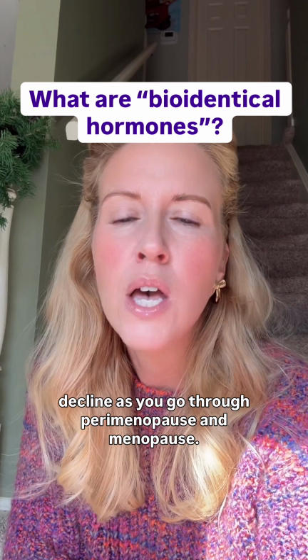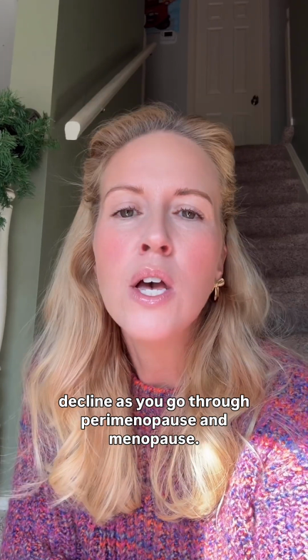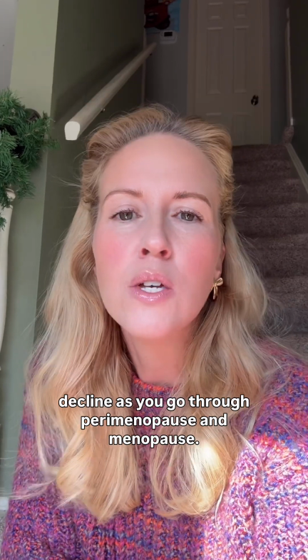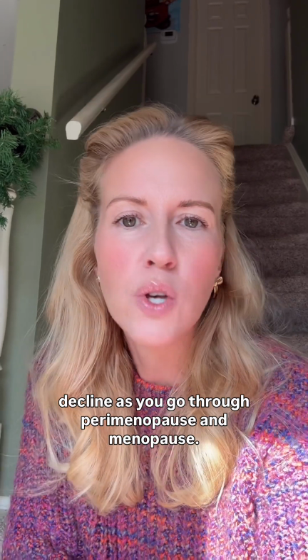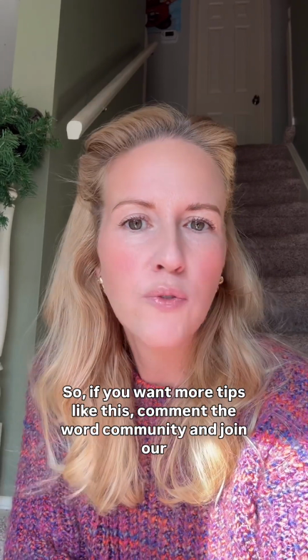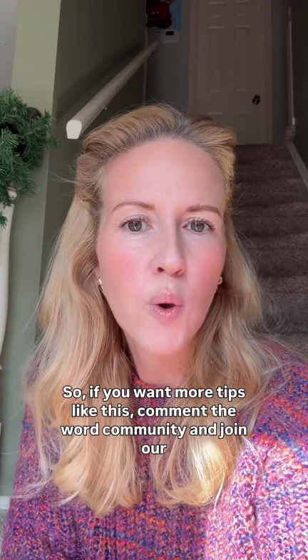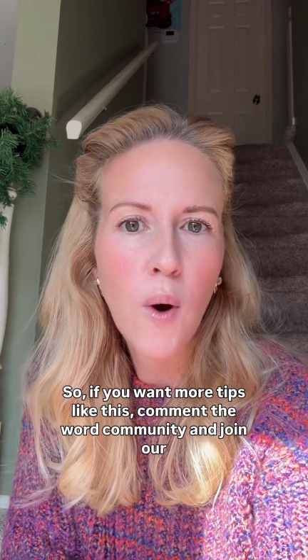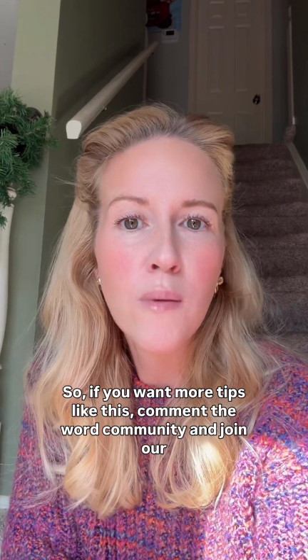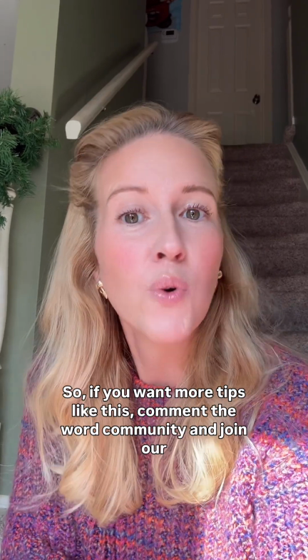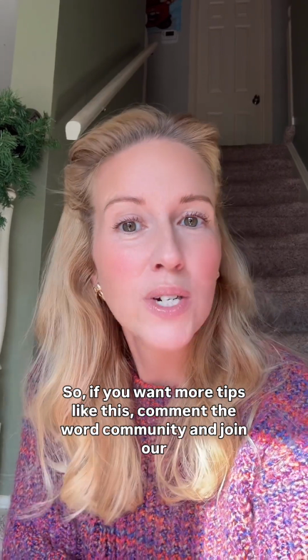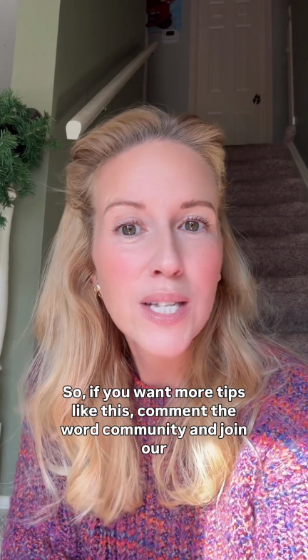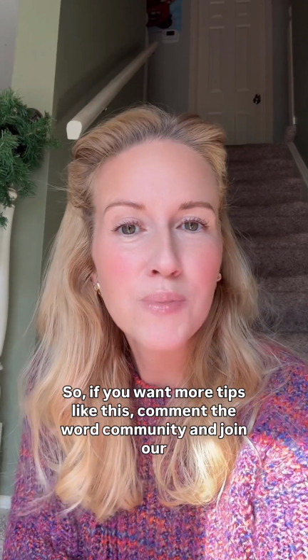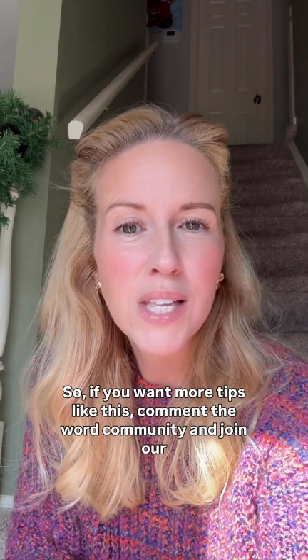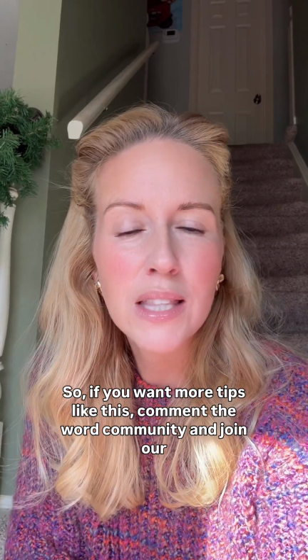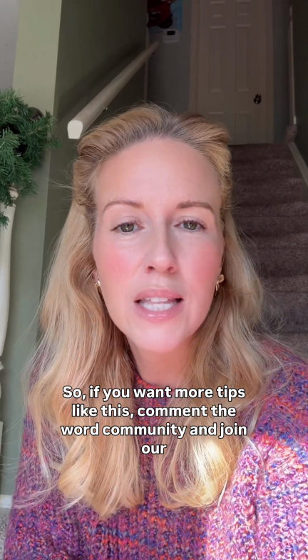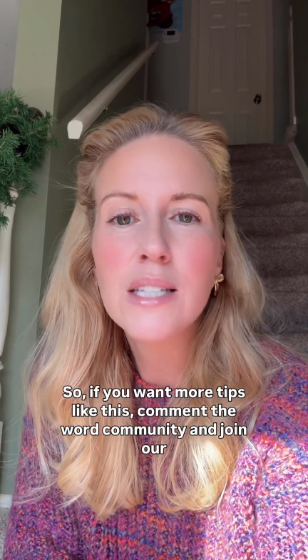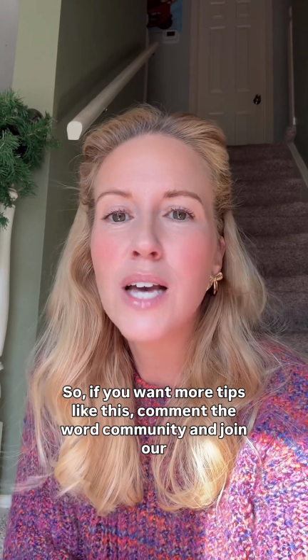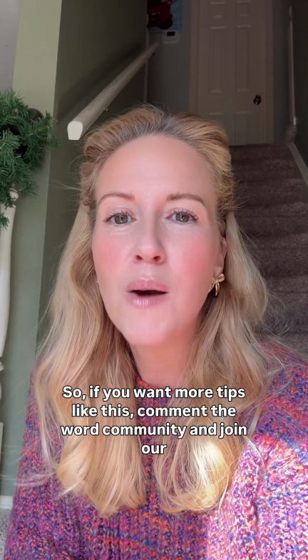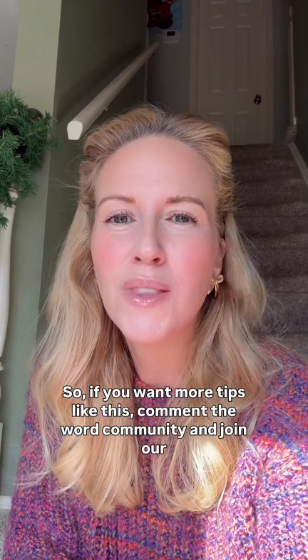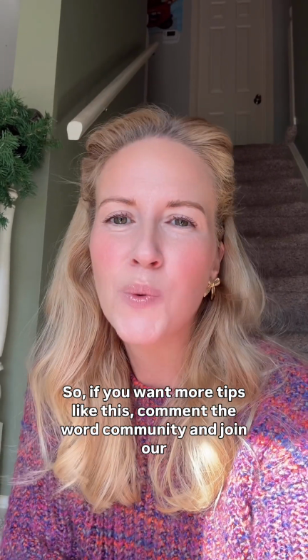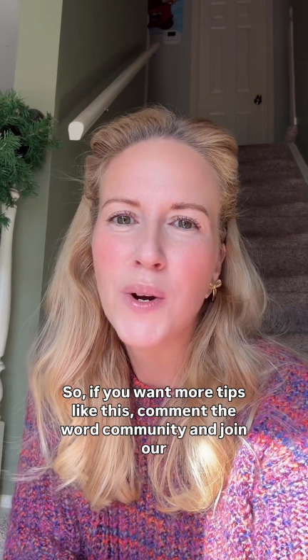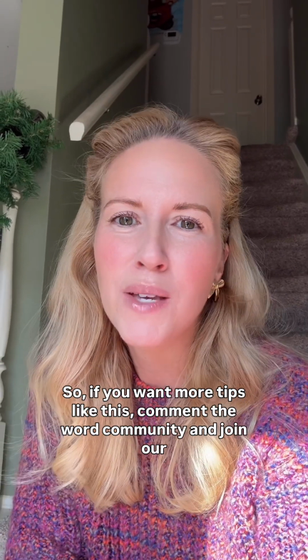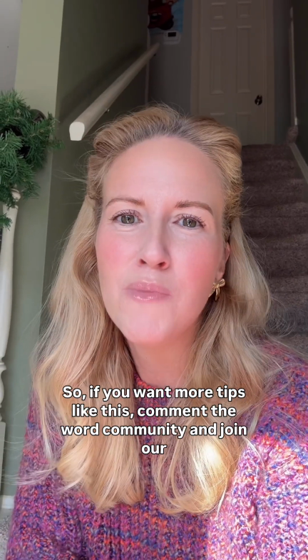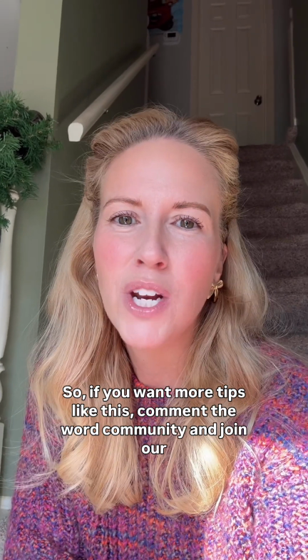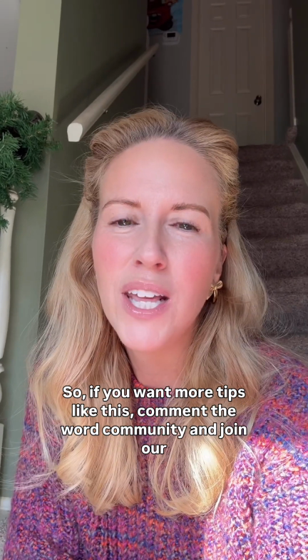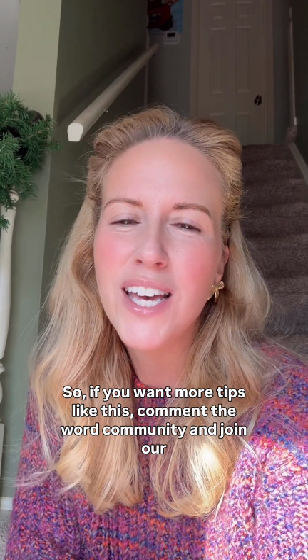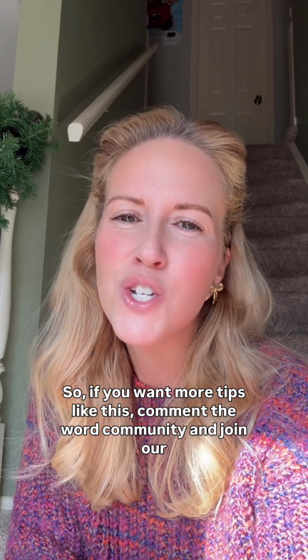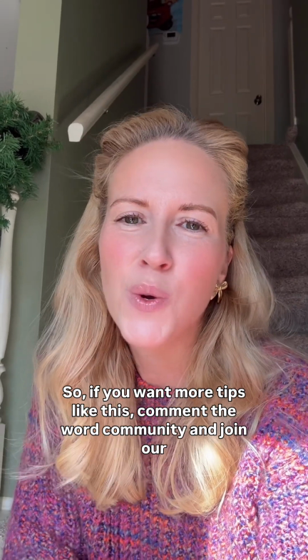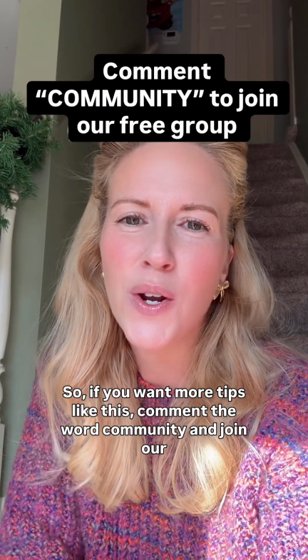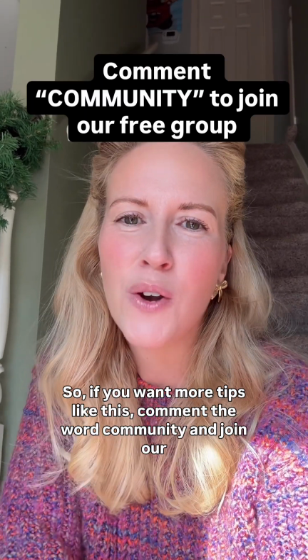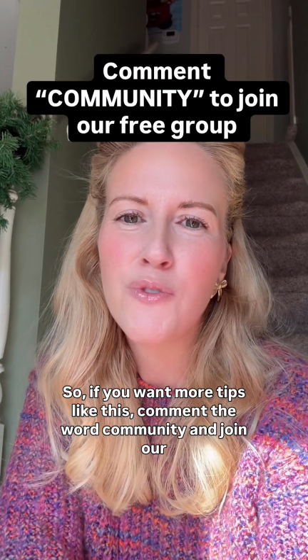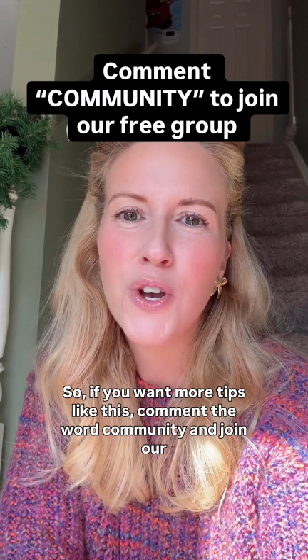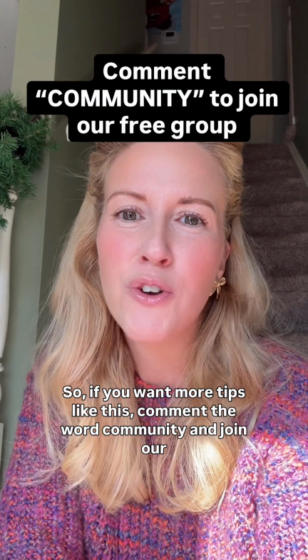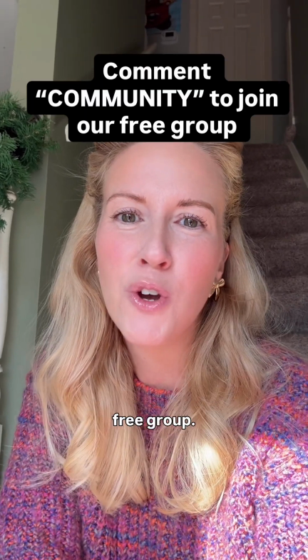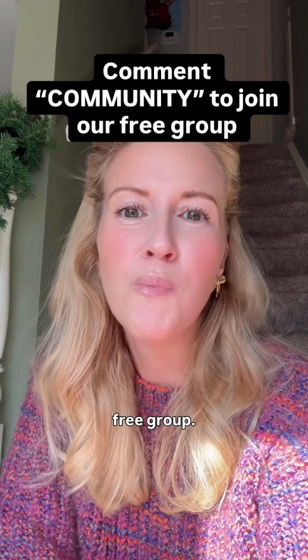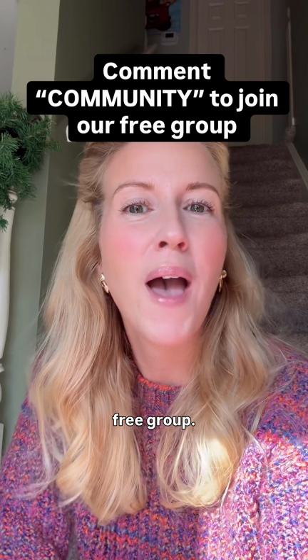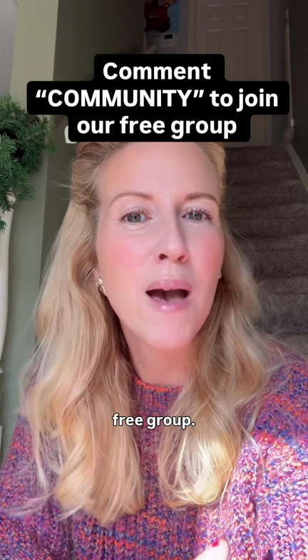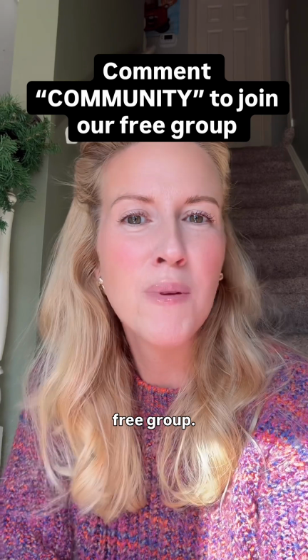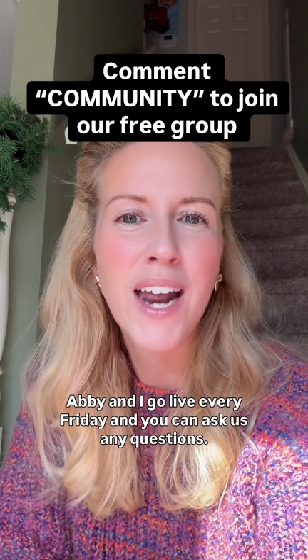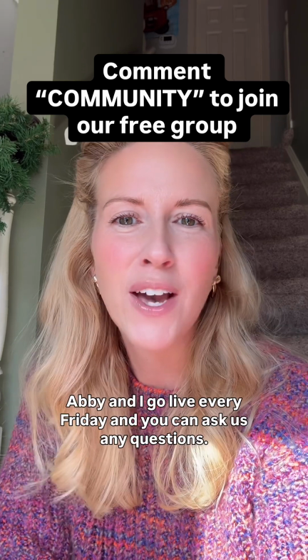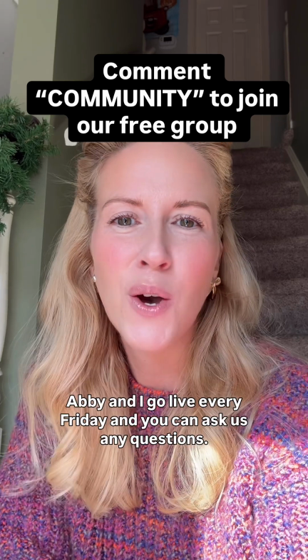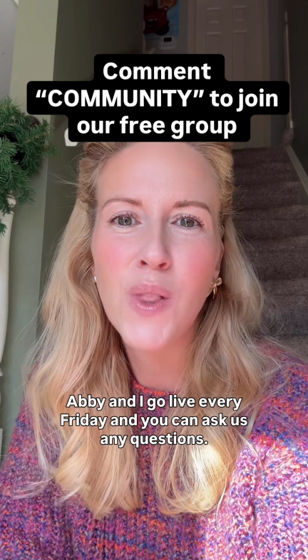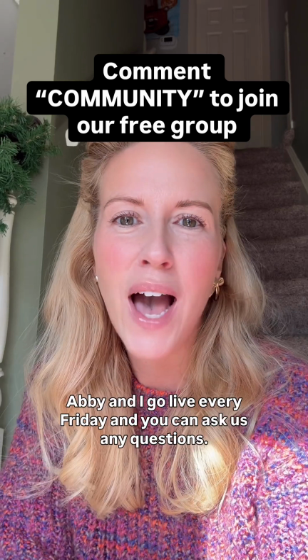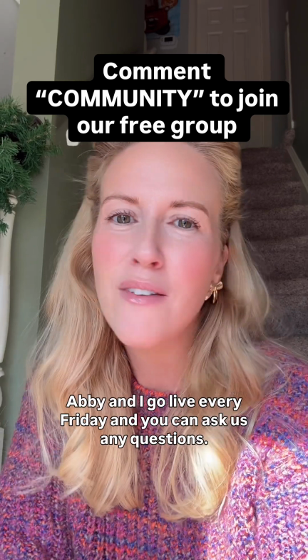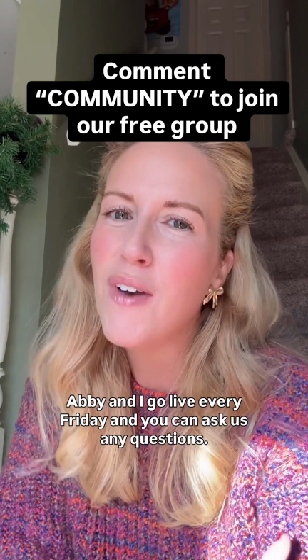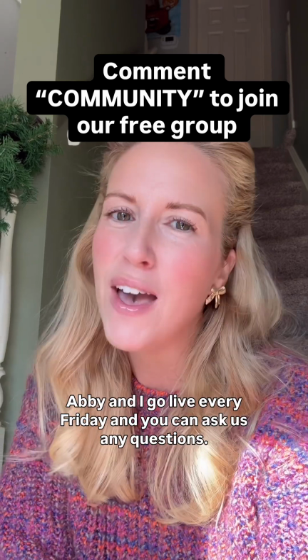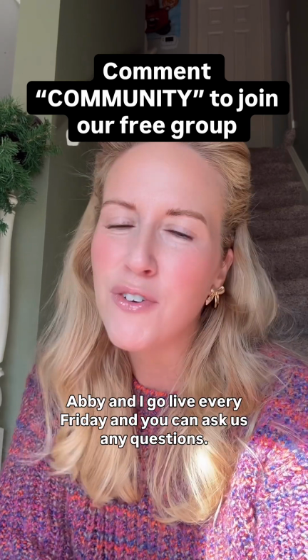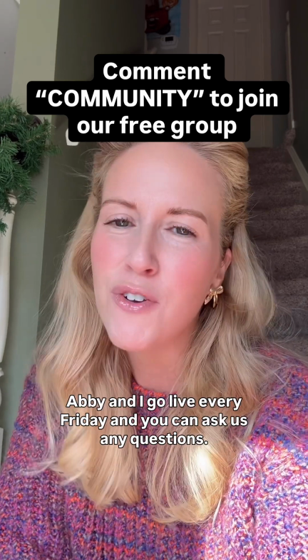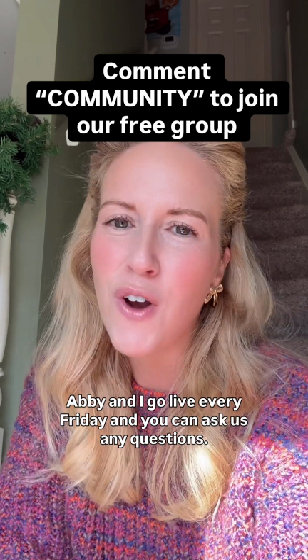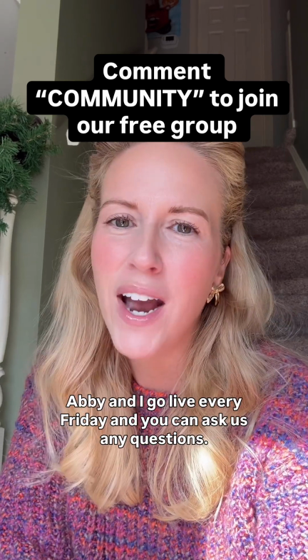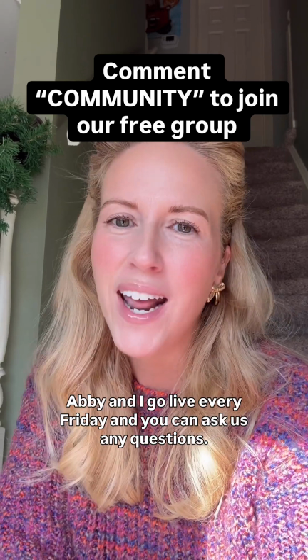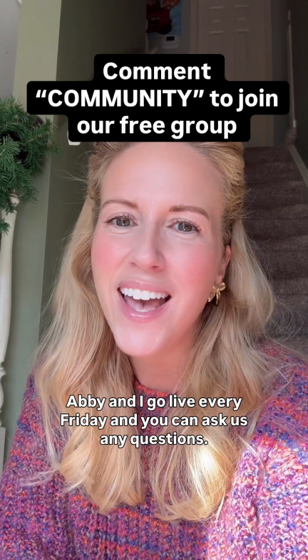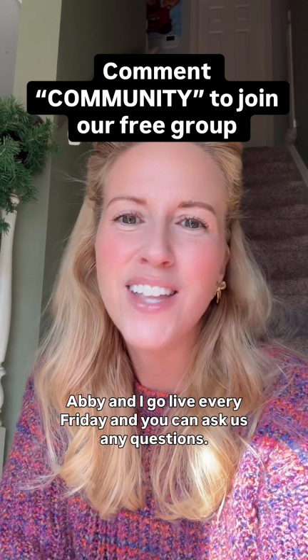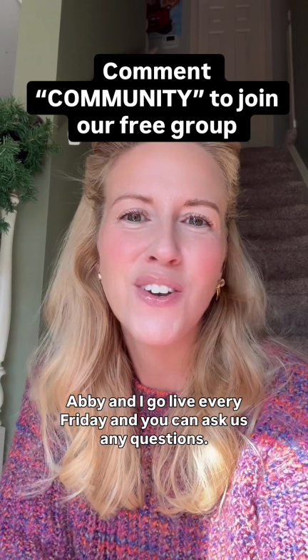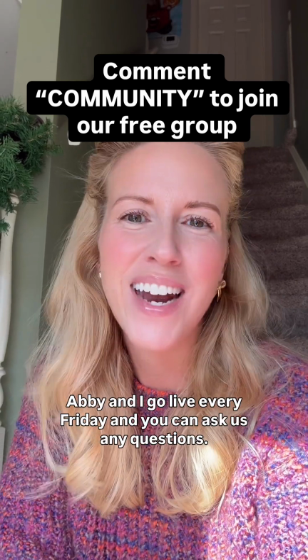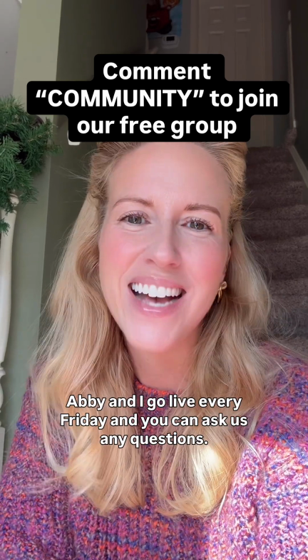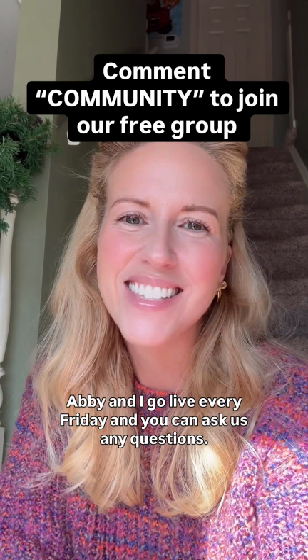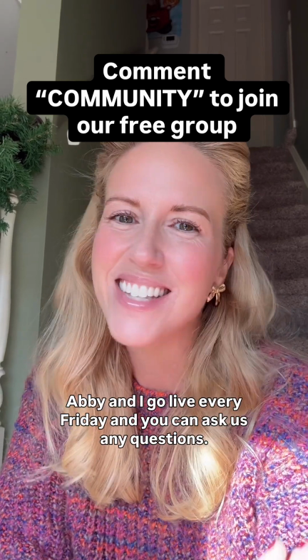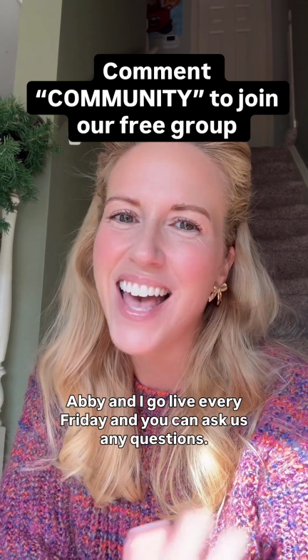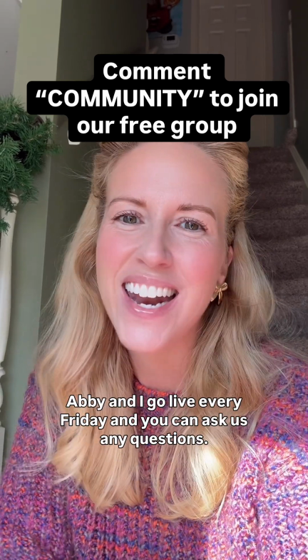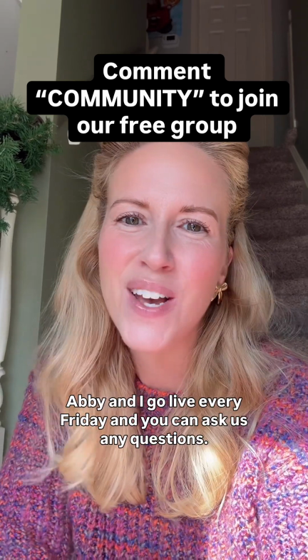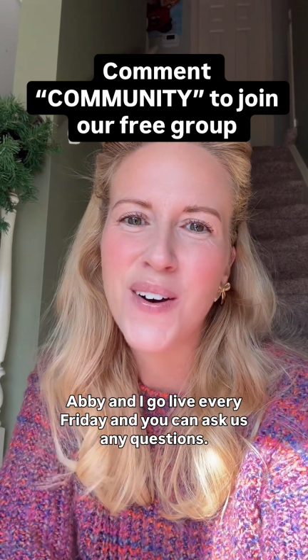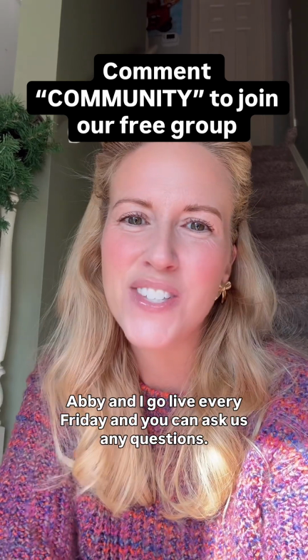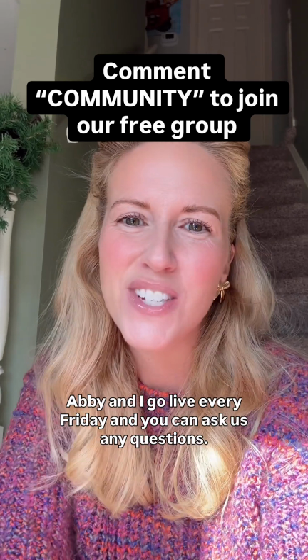If you want more tips like this, comment the word 'community' and join our free group. Abby and I go live every Friday, and you can ask us any questions.